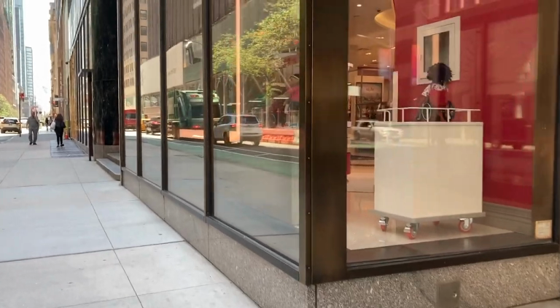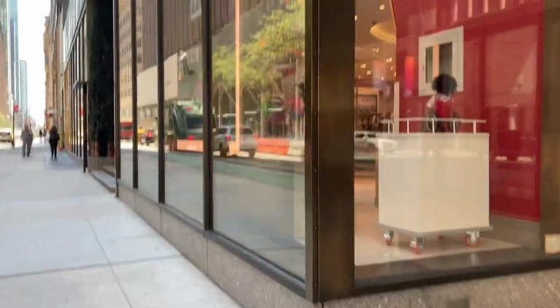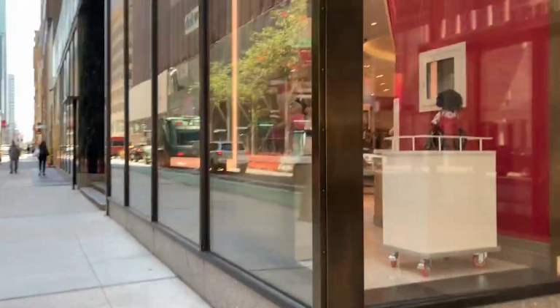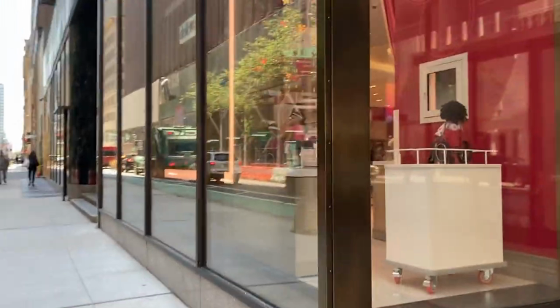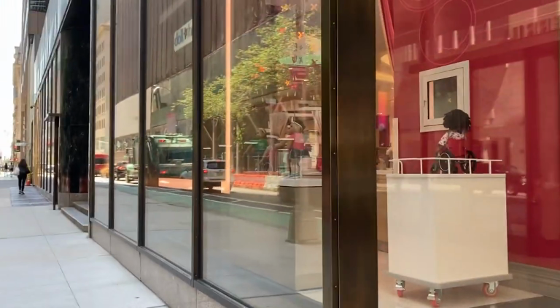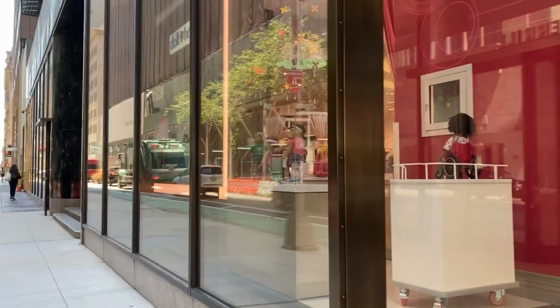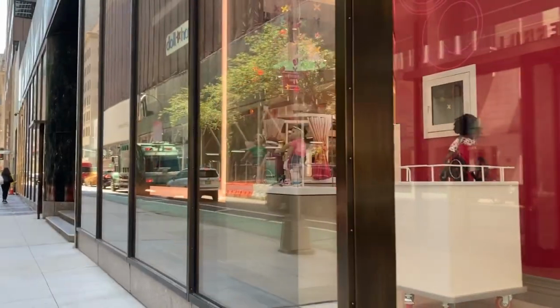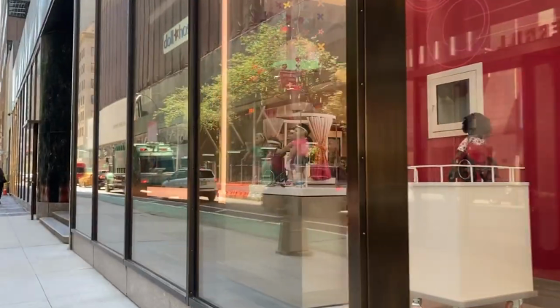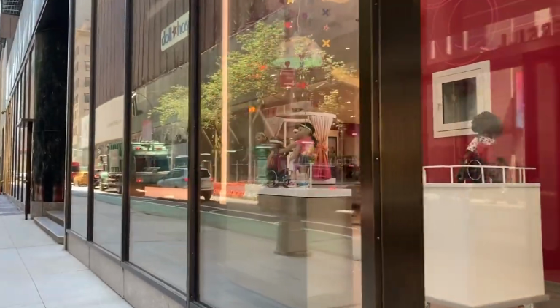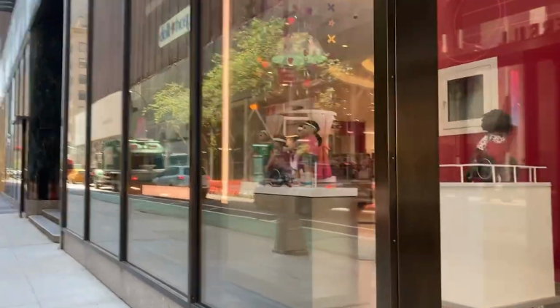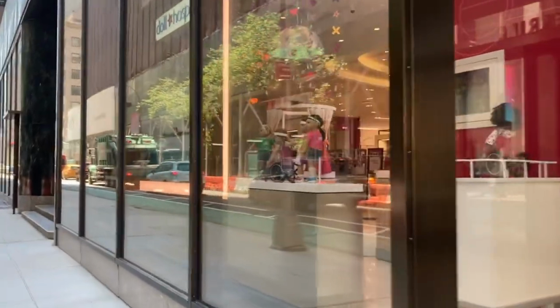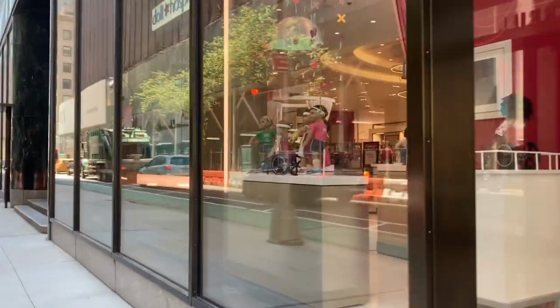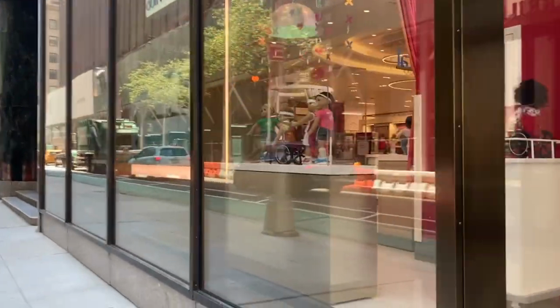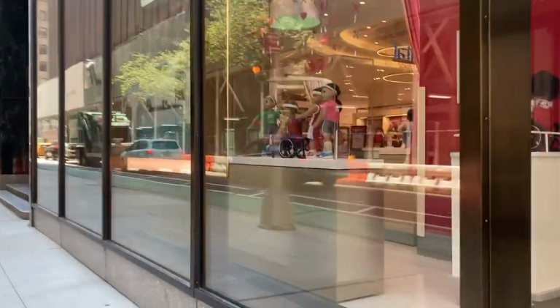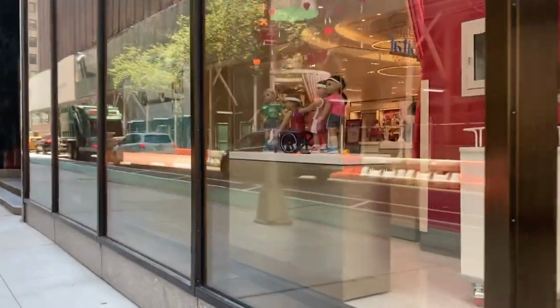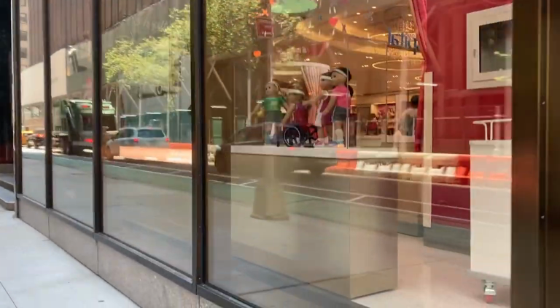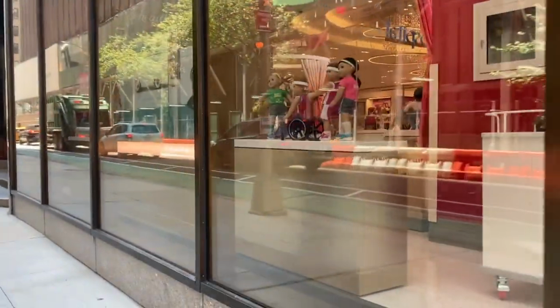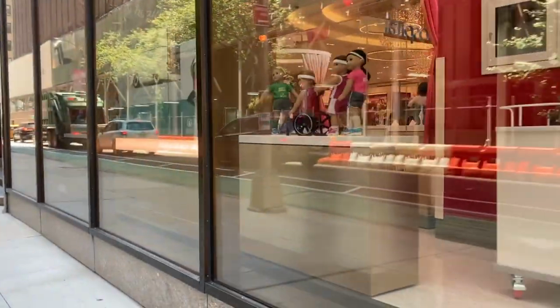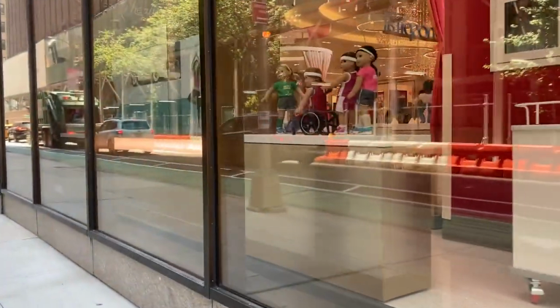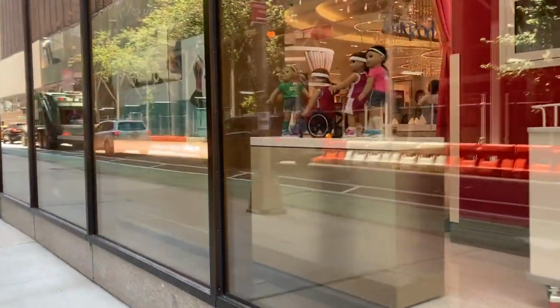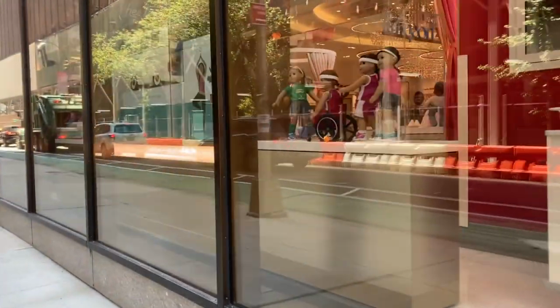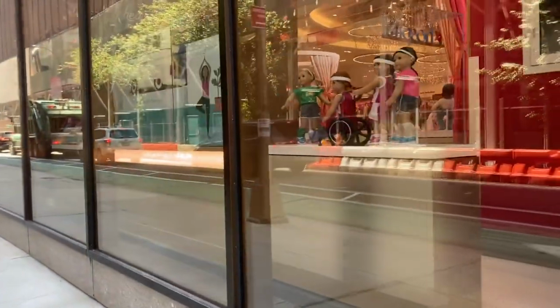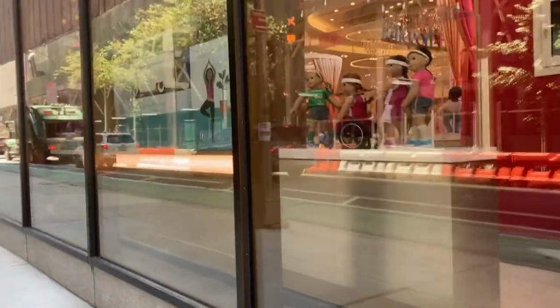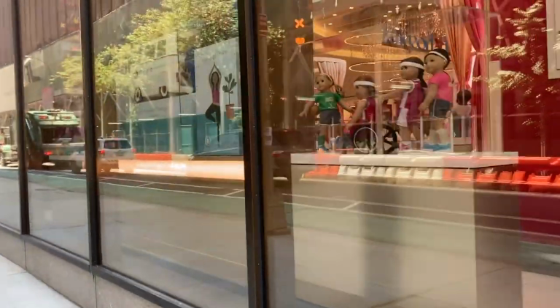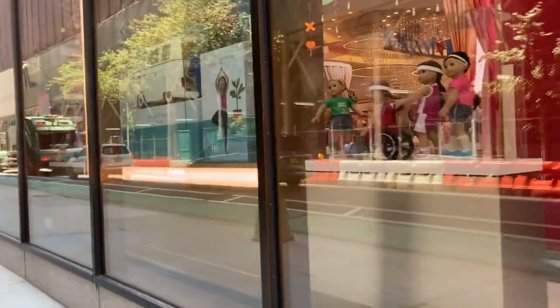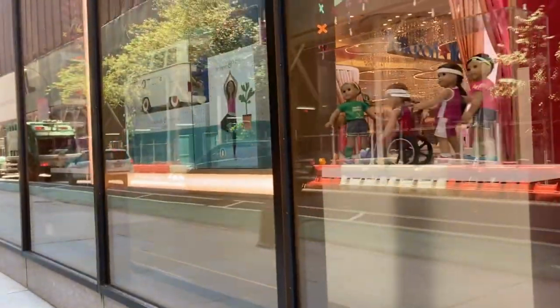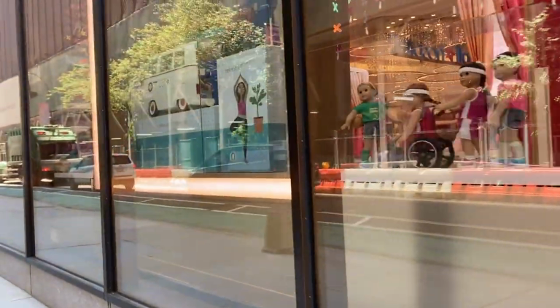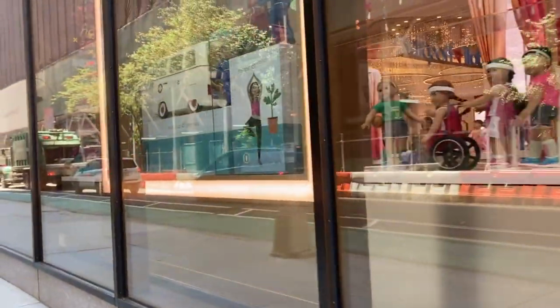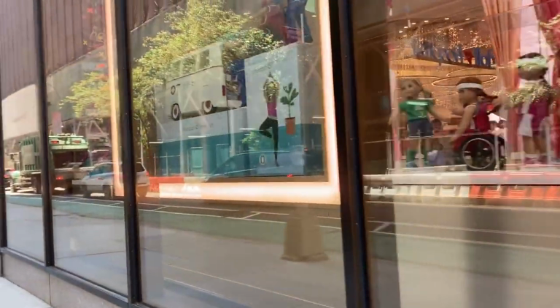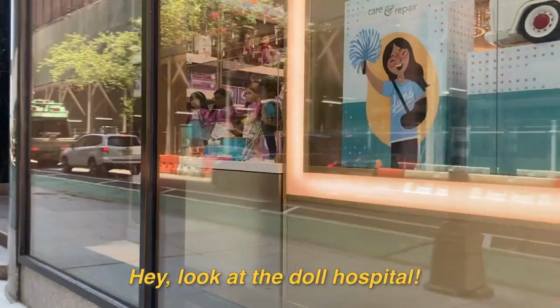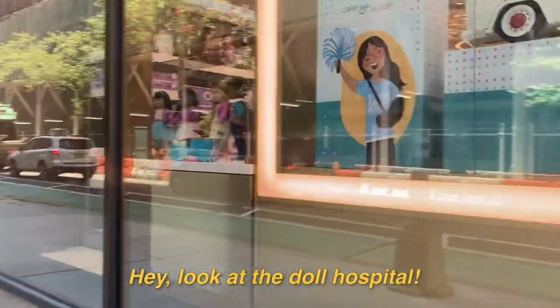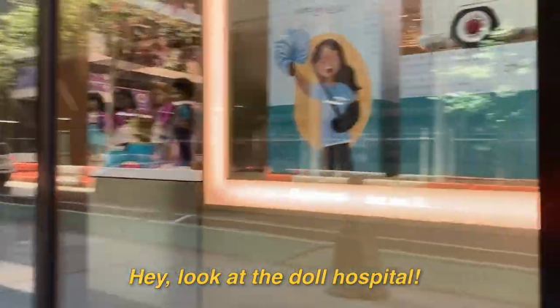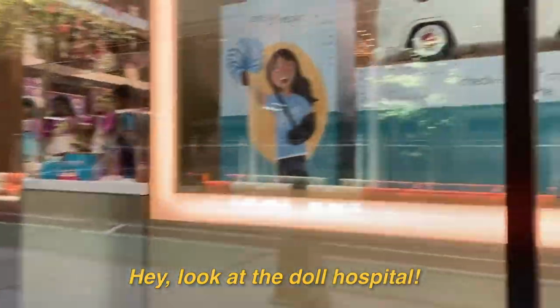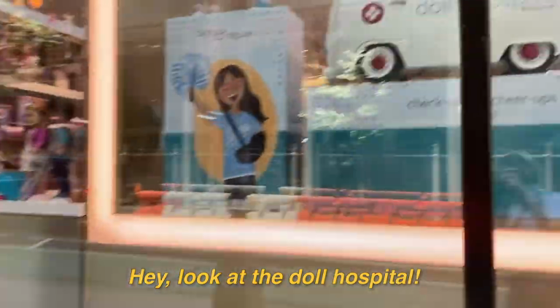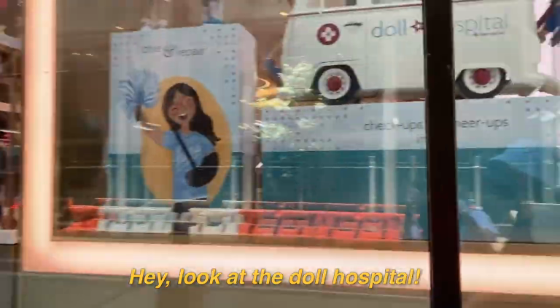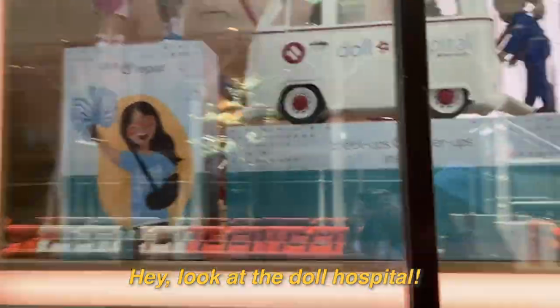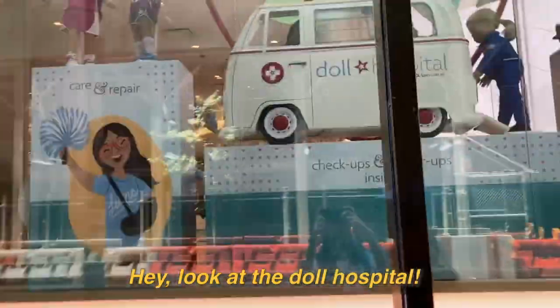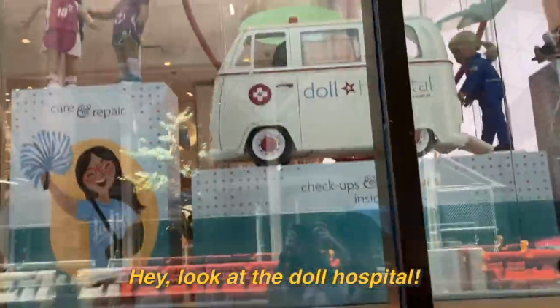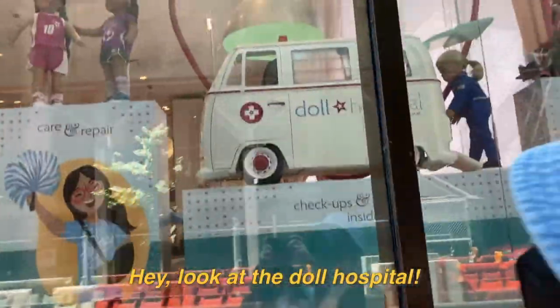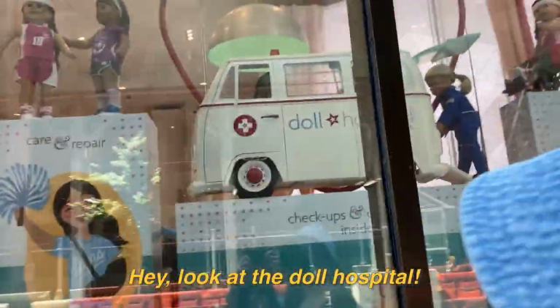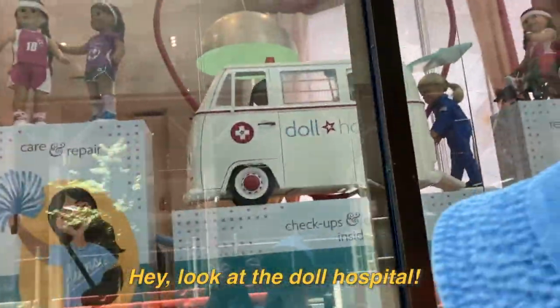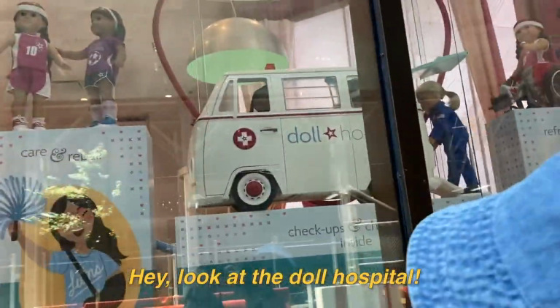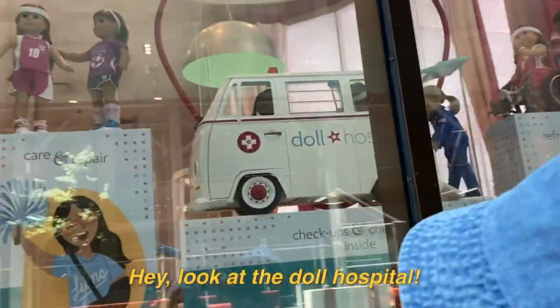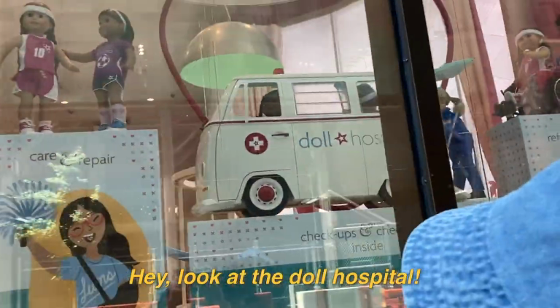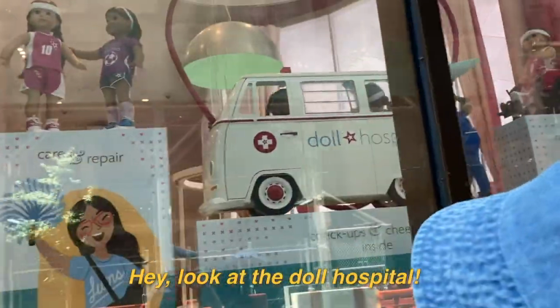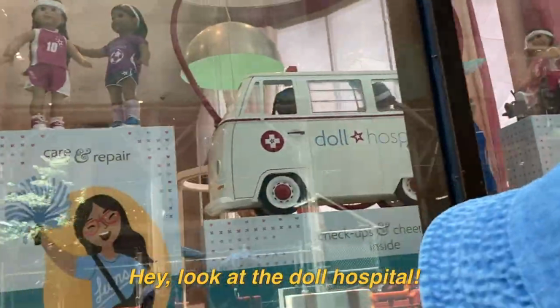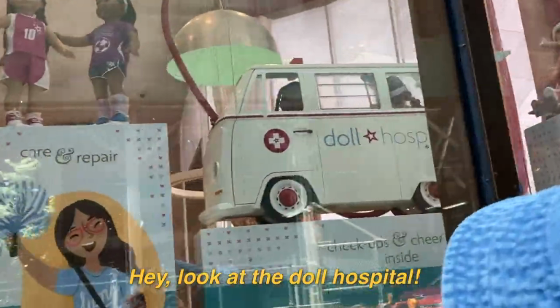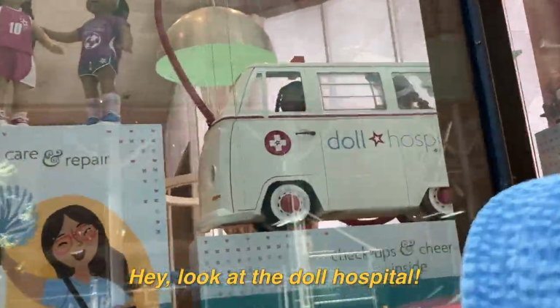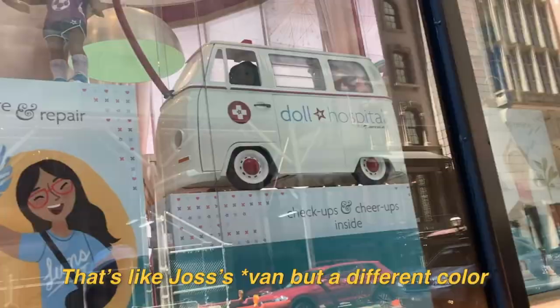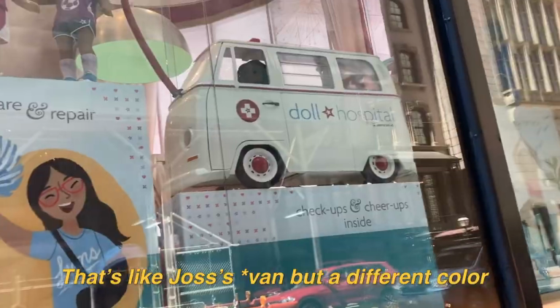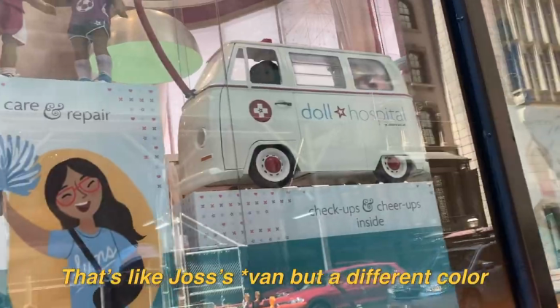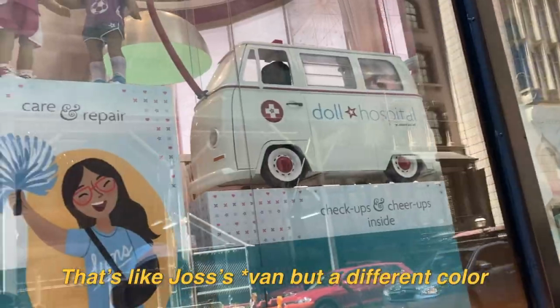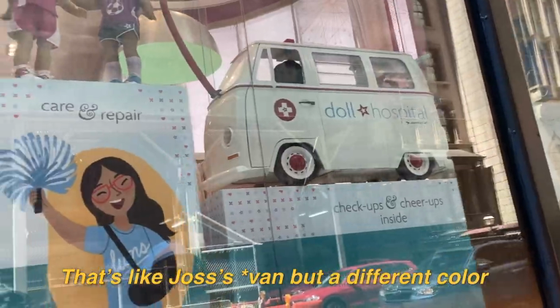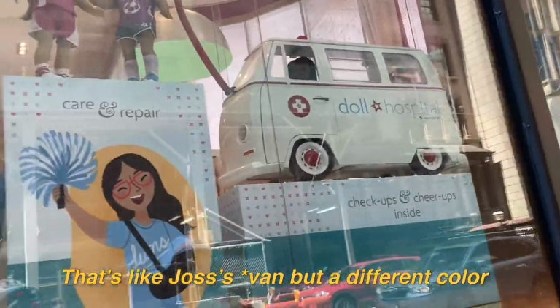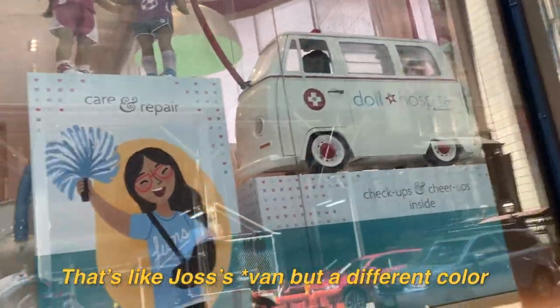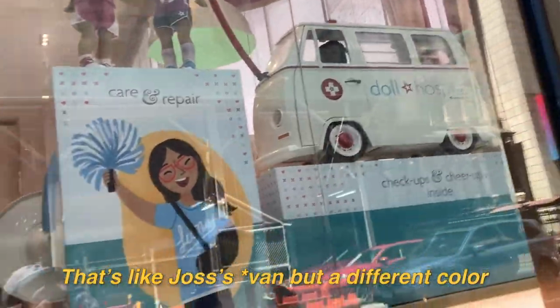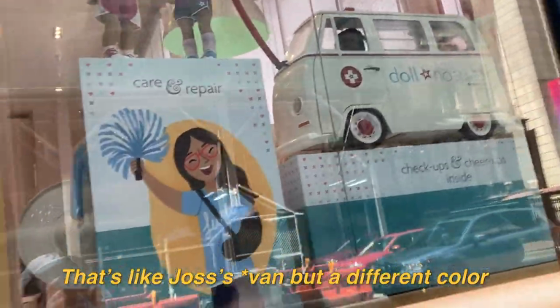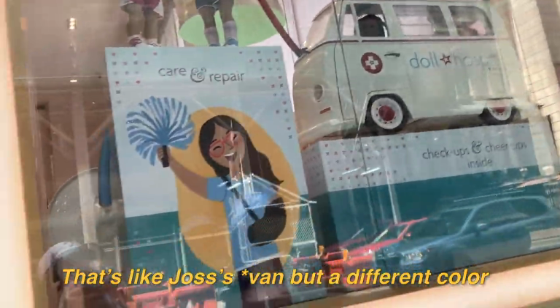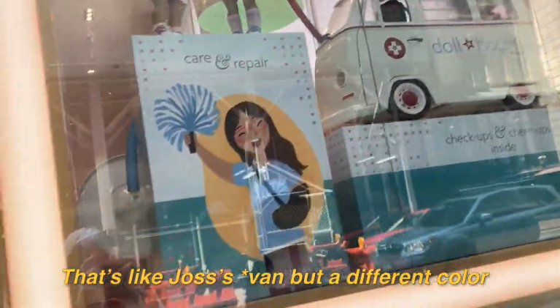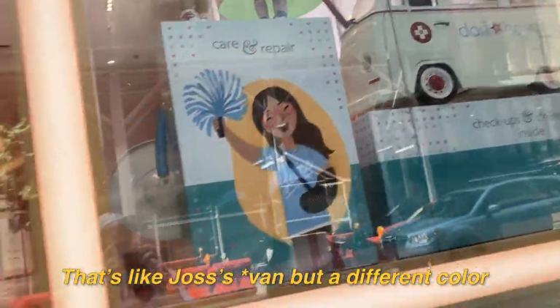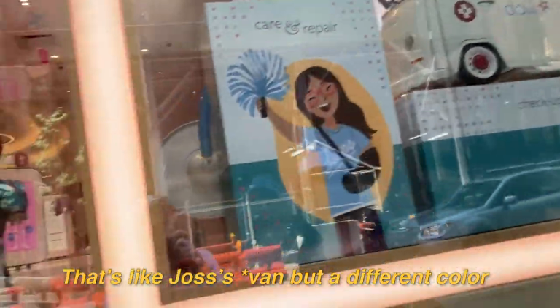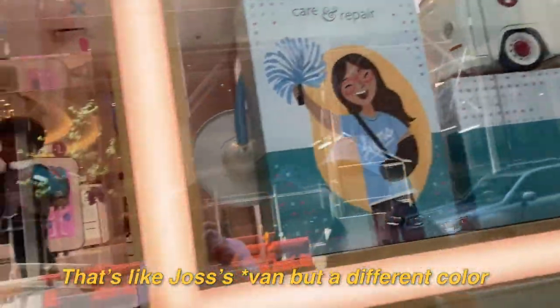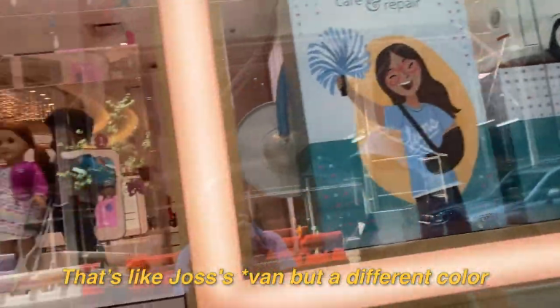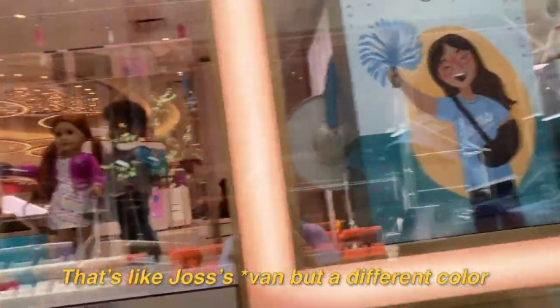Then of course we went to the American Girl Place in New York City. Look at the doll hospital — it's like Joss's truck but a different color.